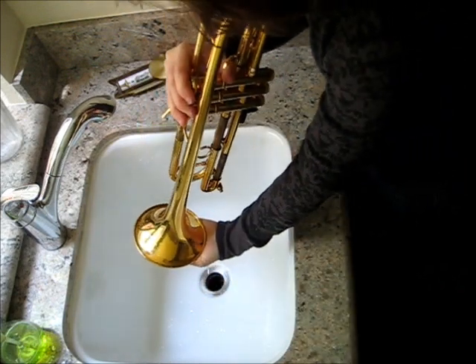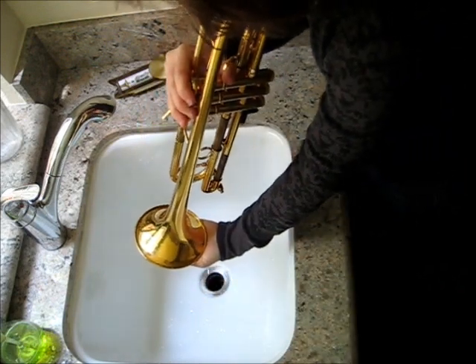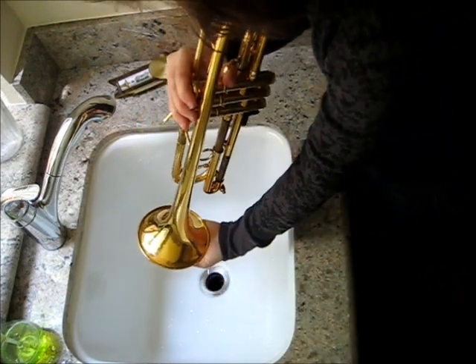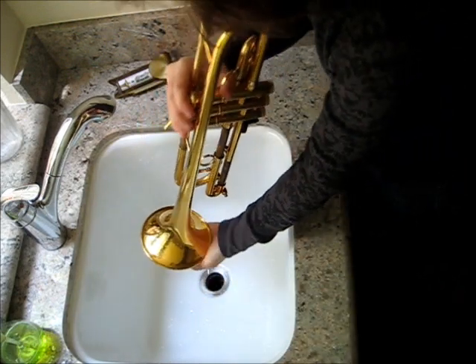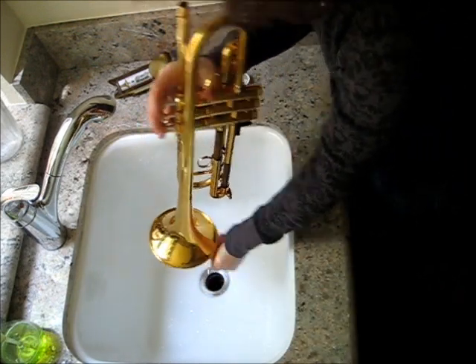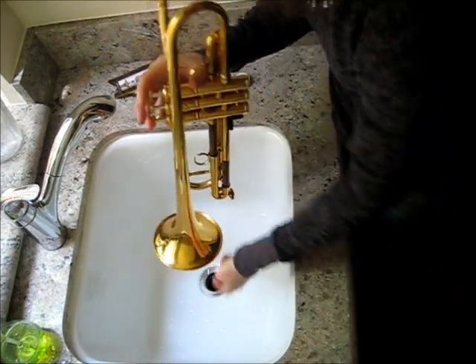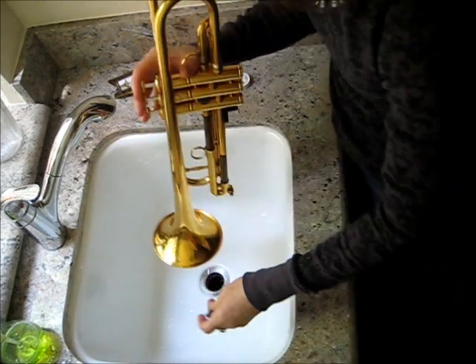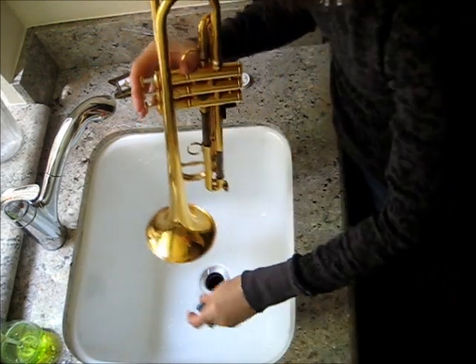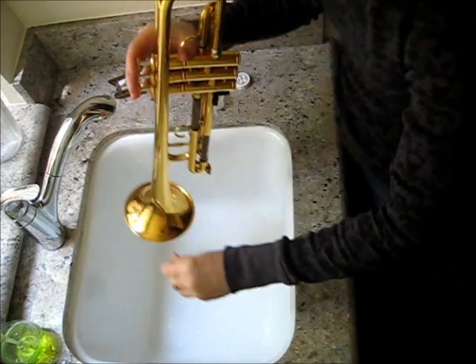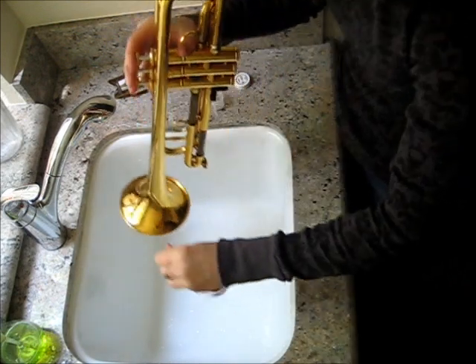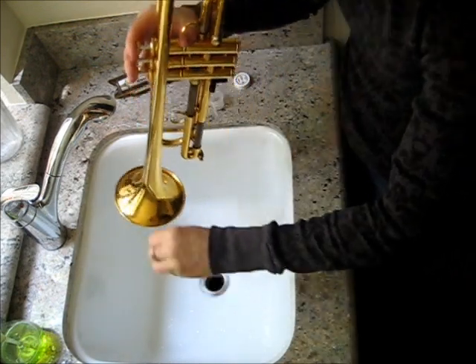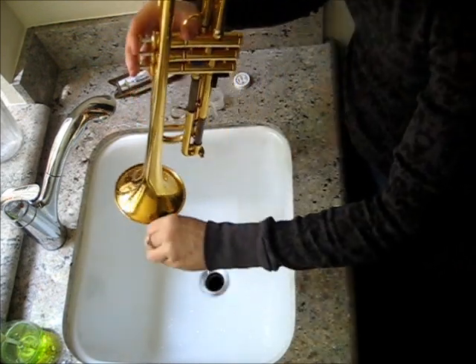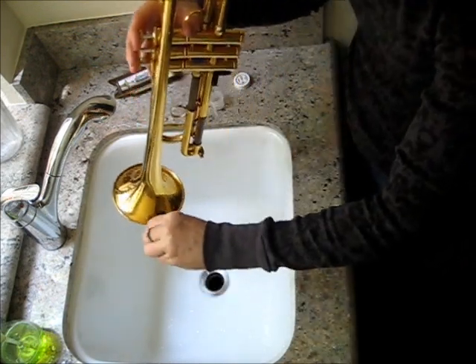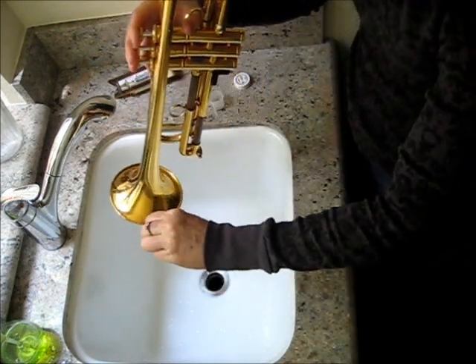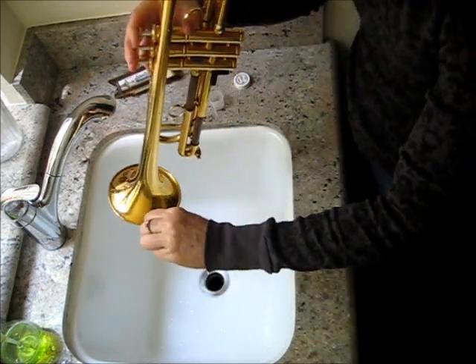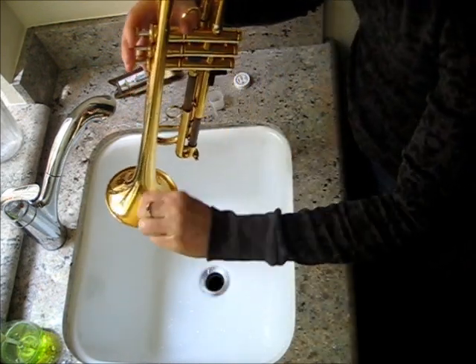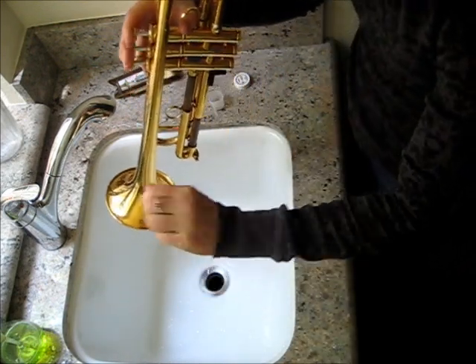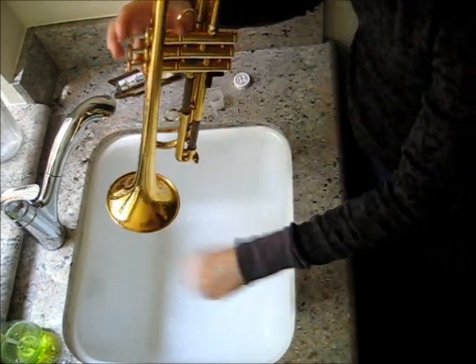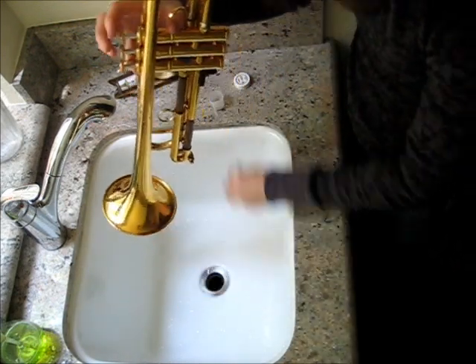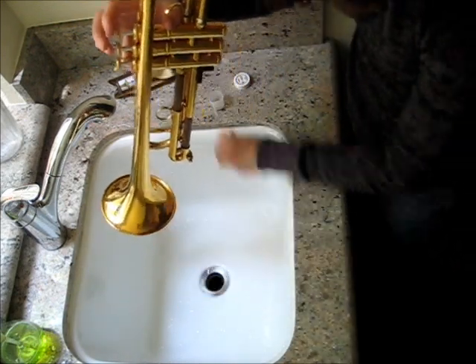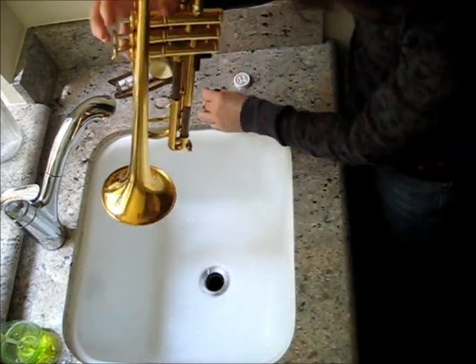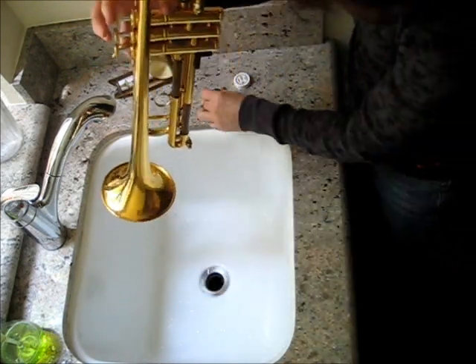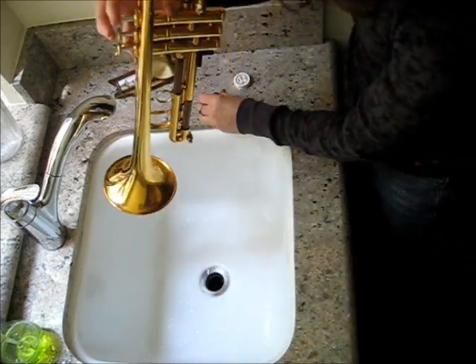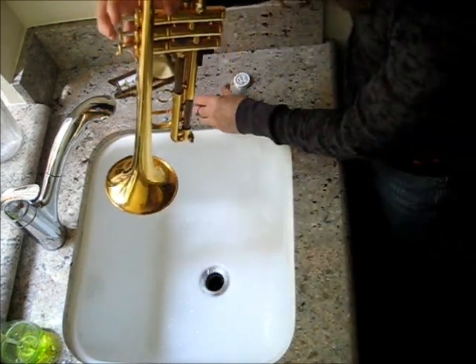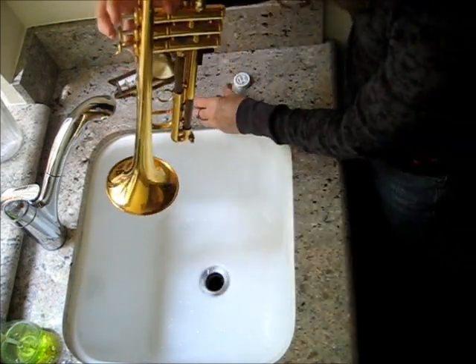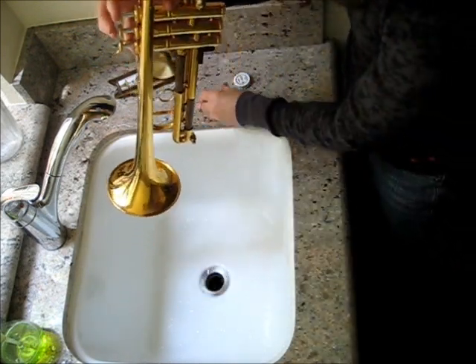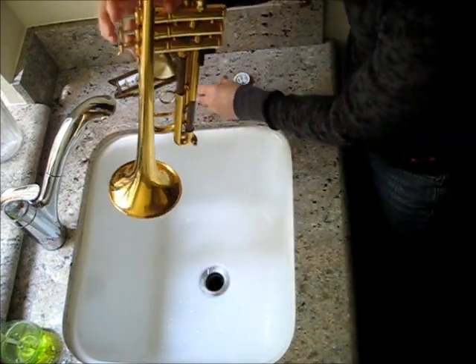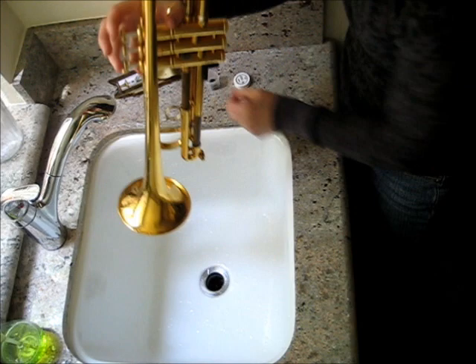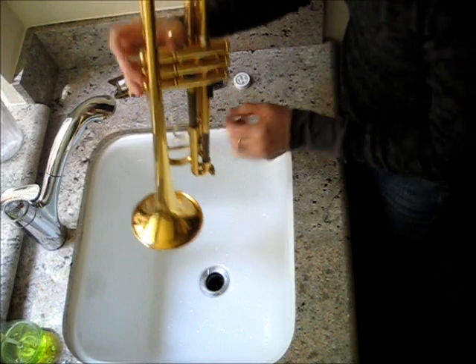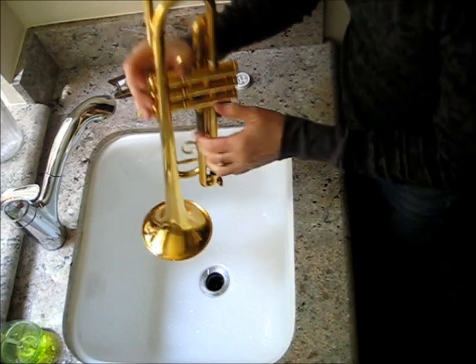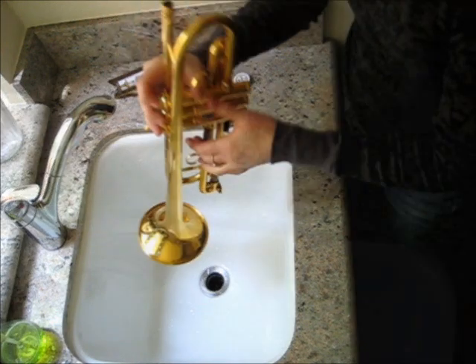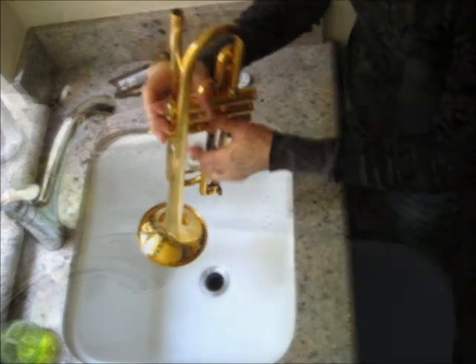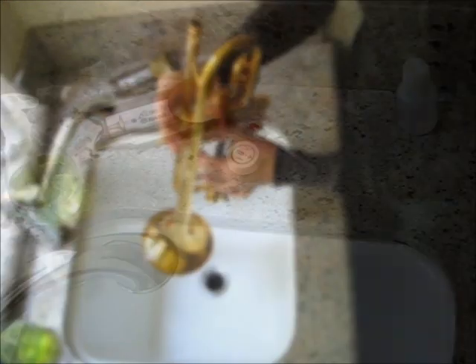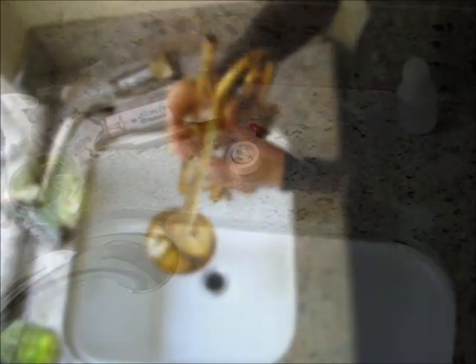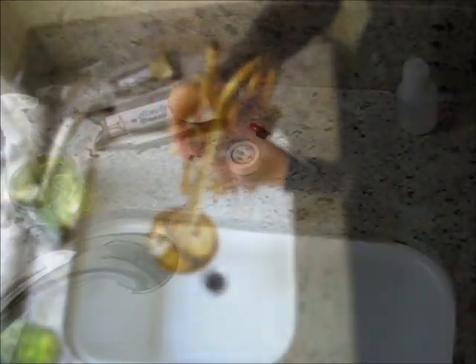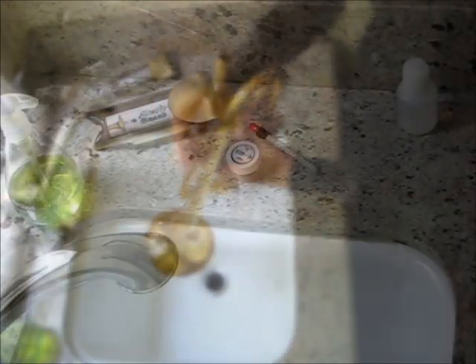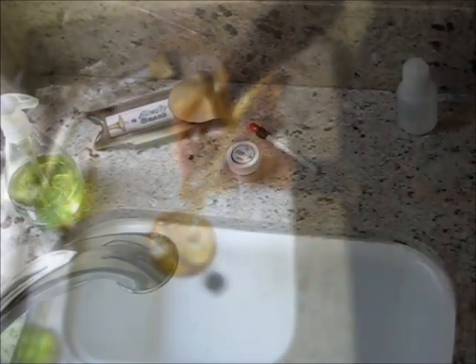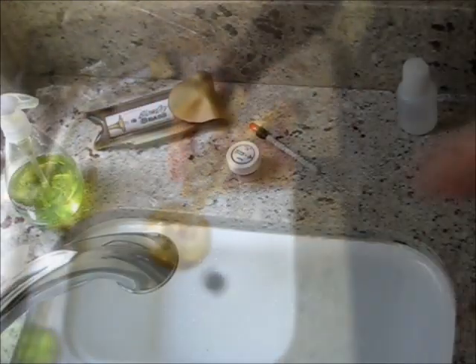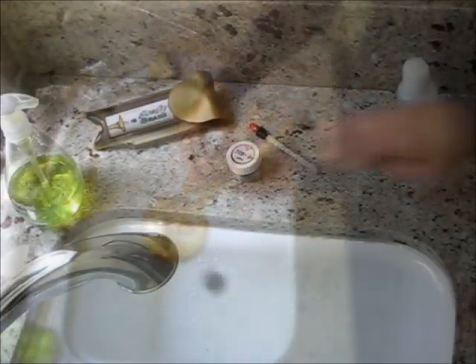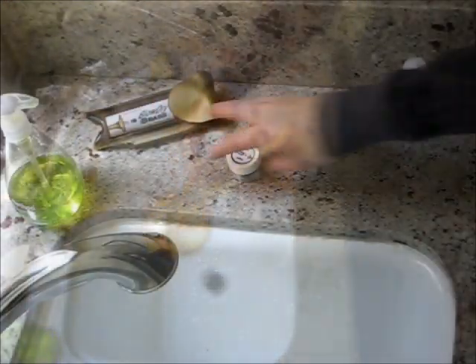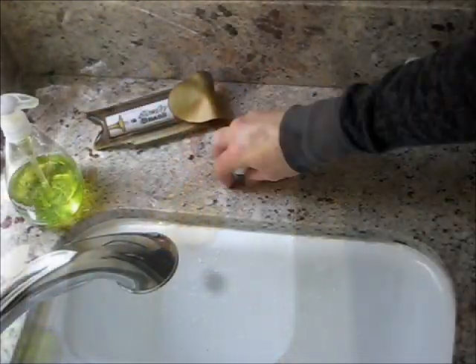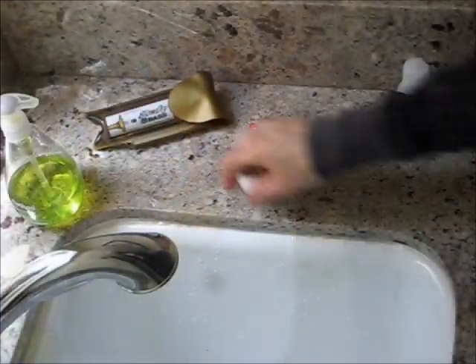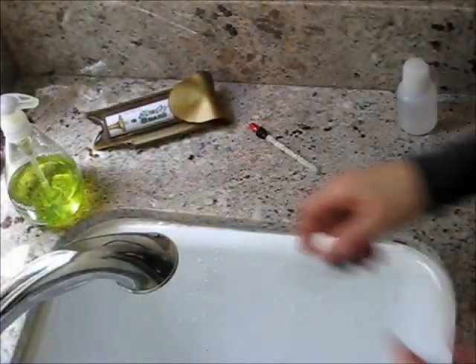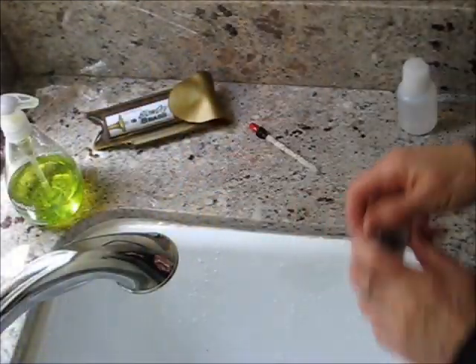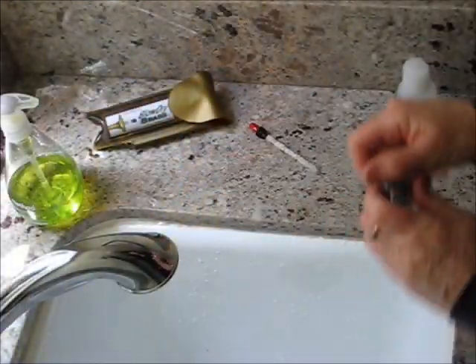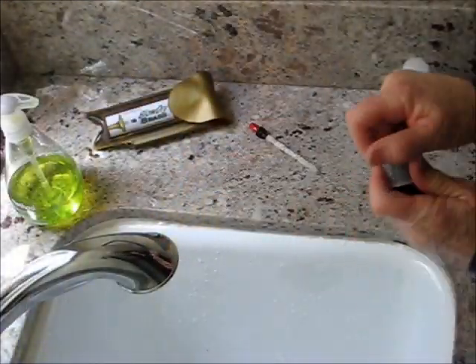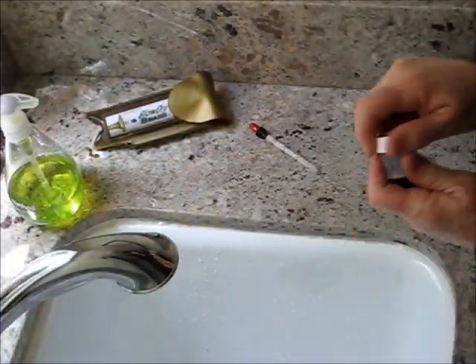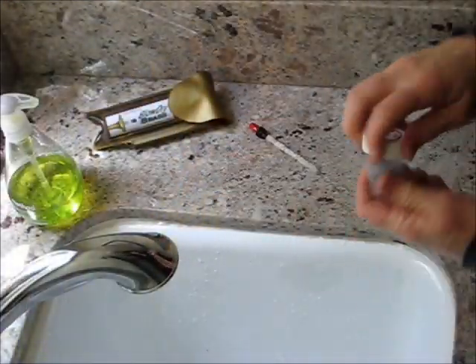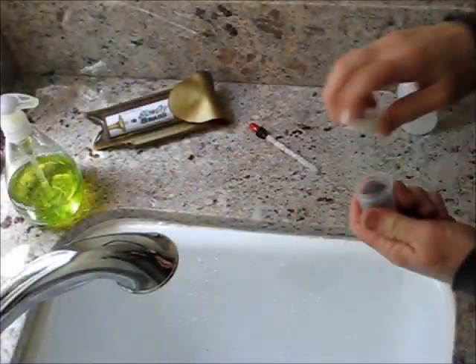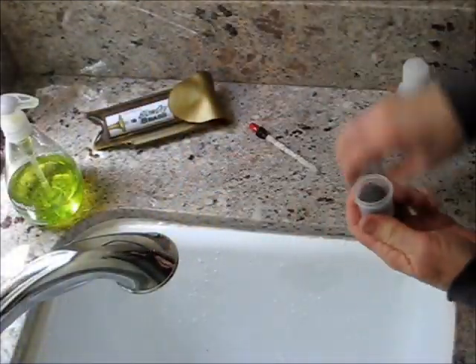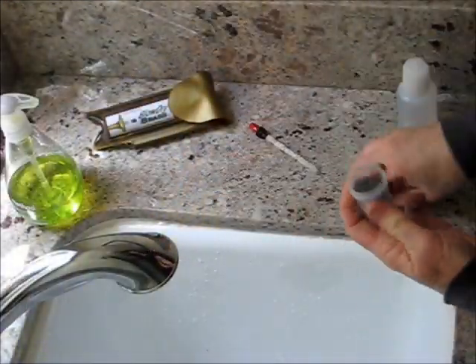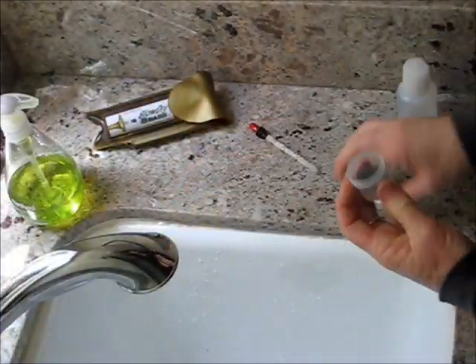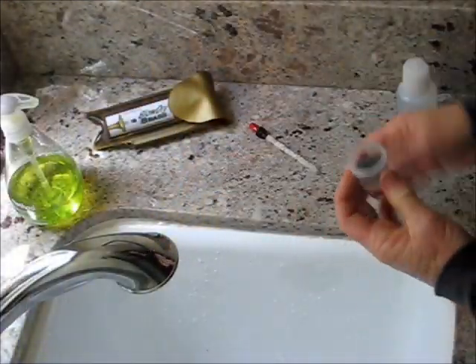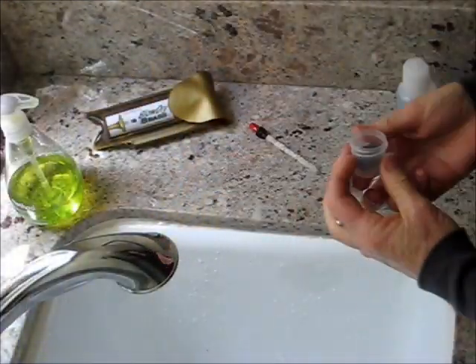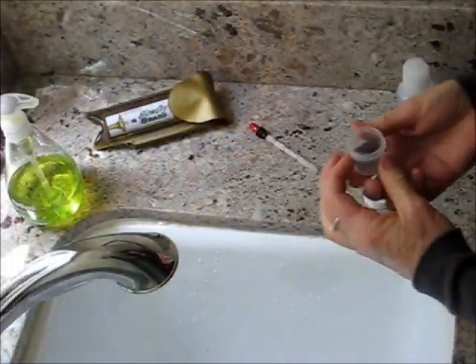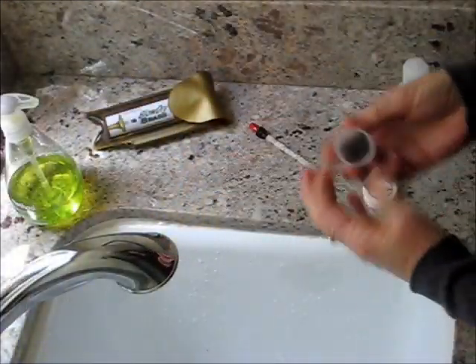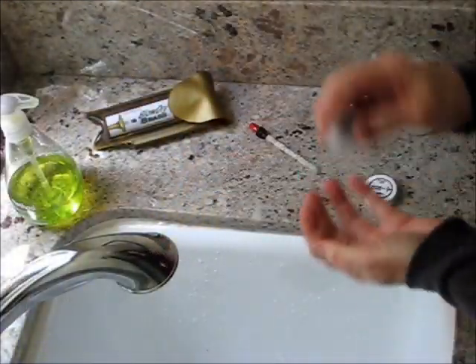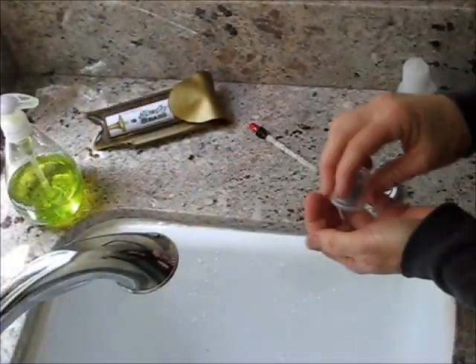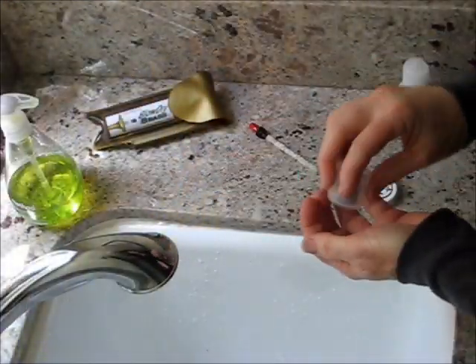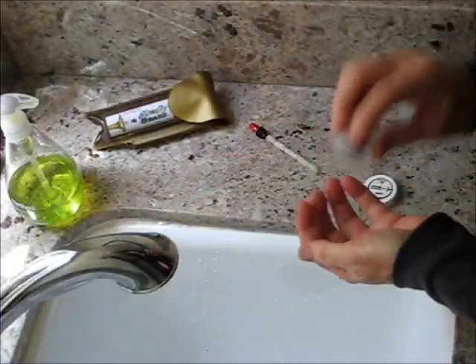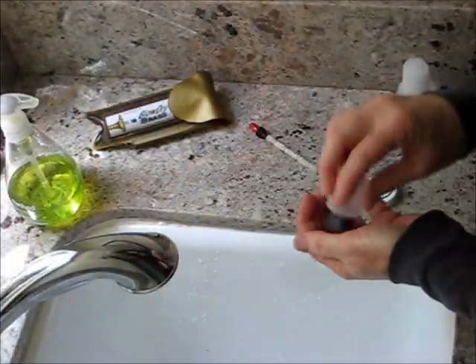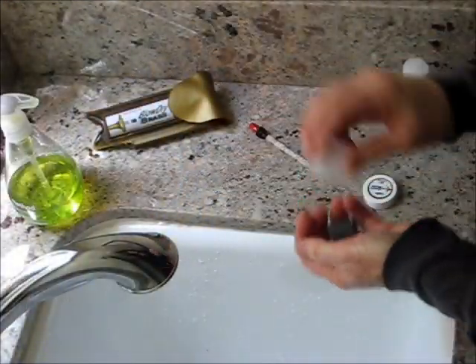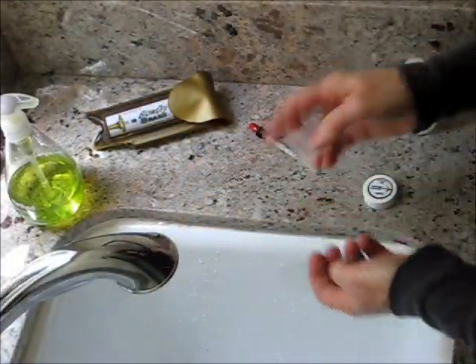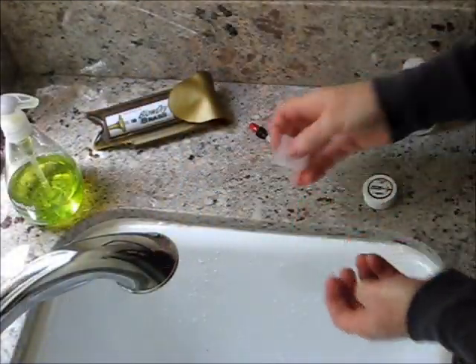This is pretty much how I oil my valves now when using blow dry brass. I keep everything closed up because it stays nice and dry and clean.